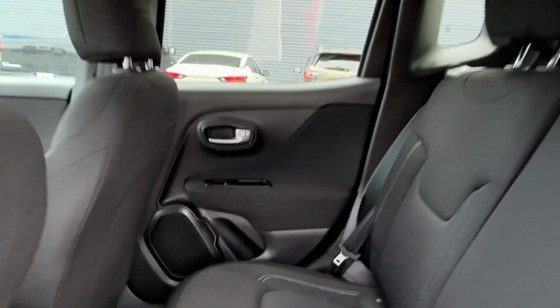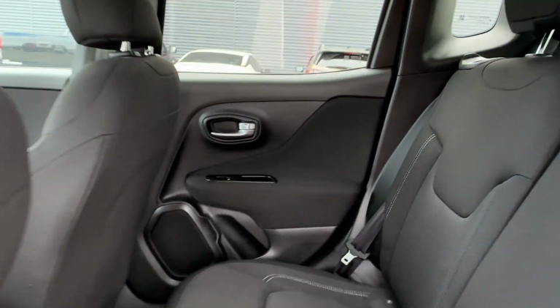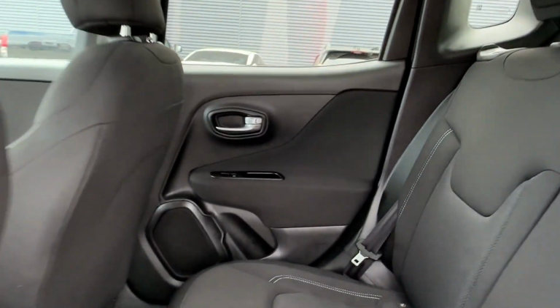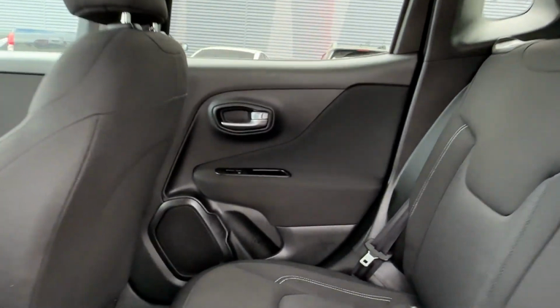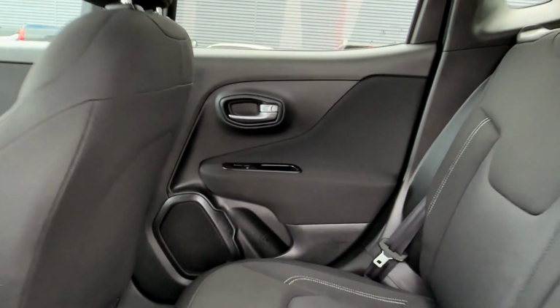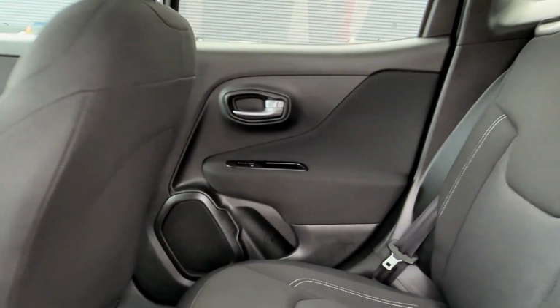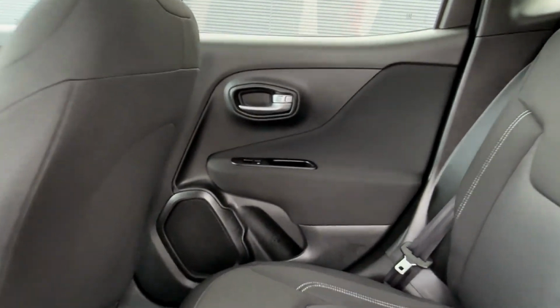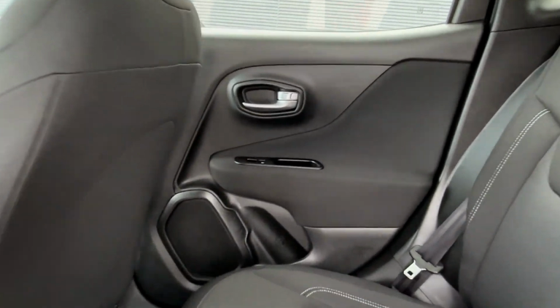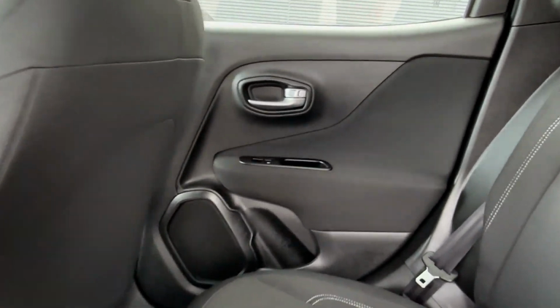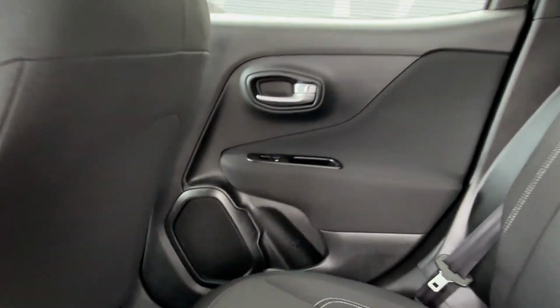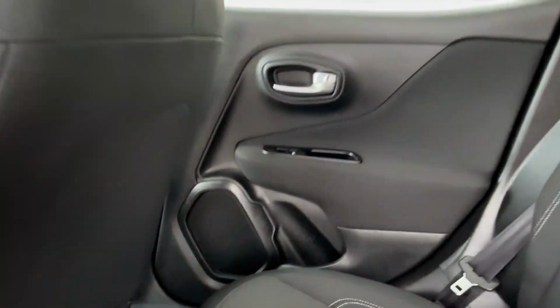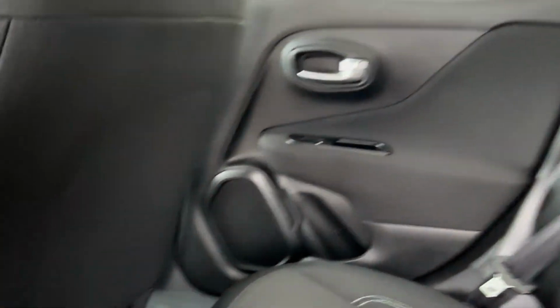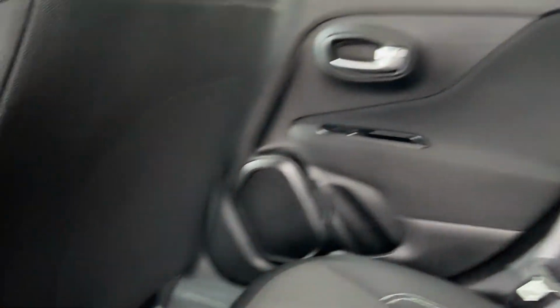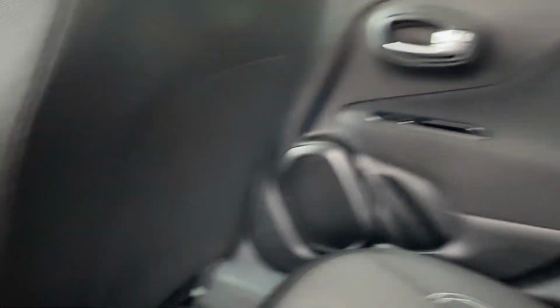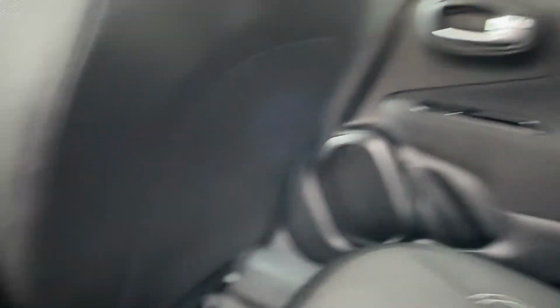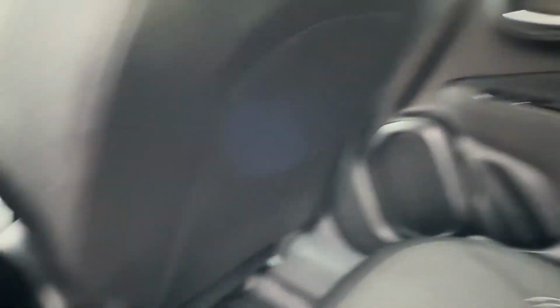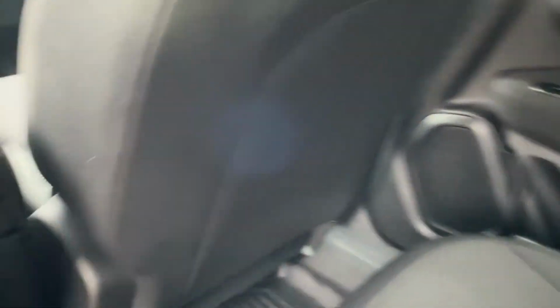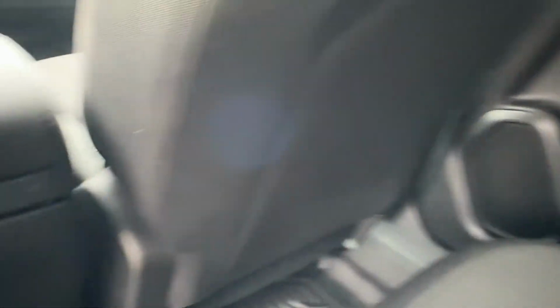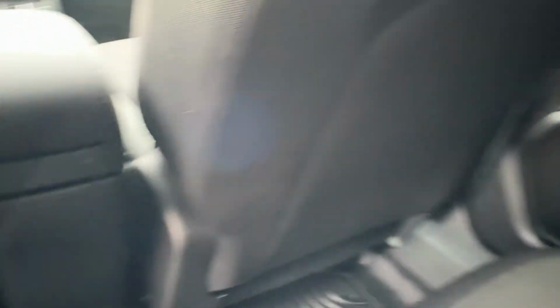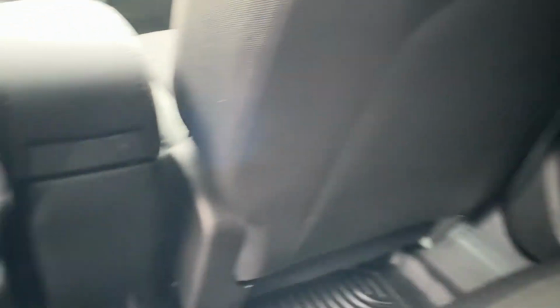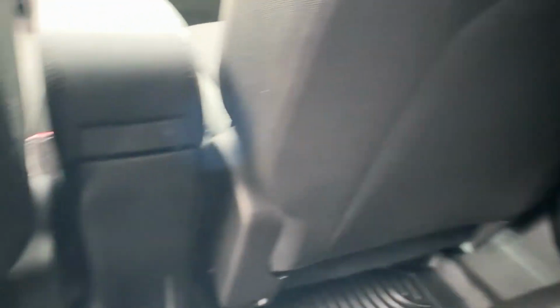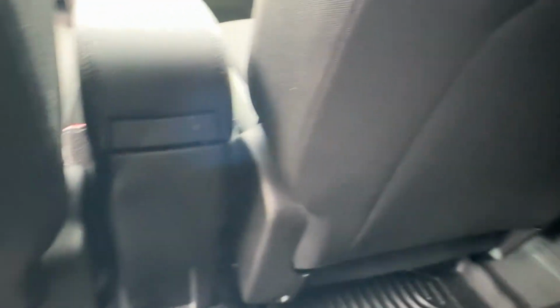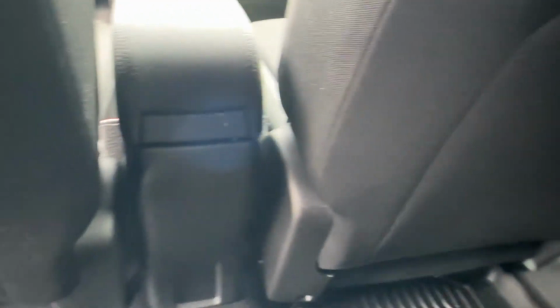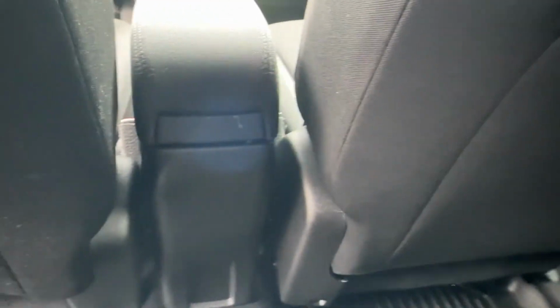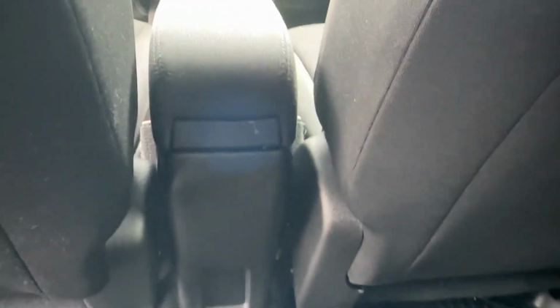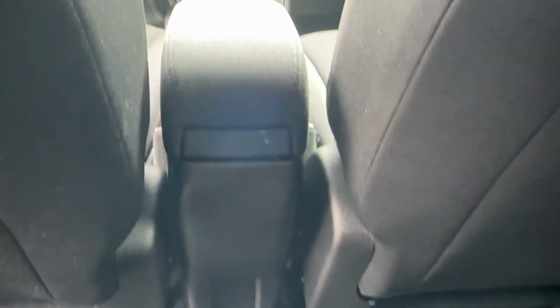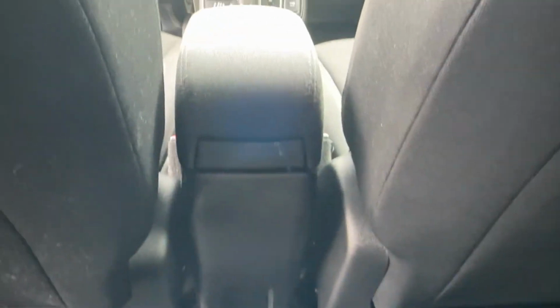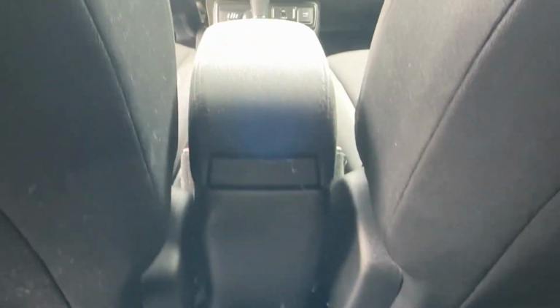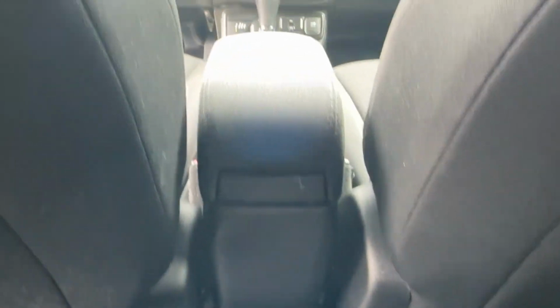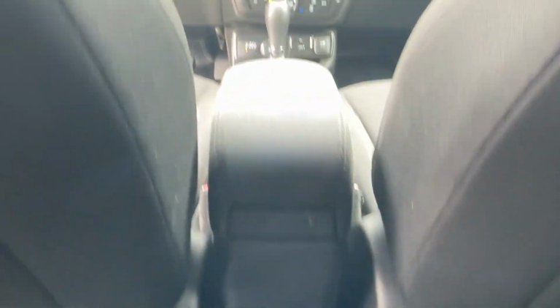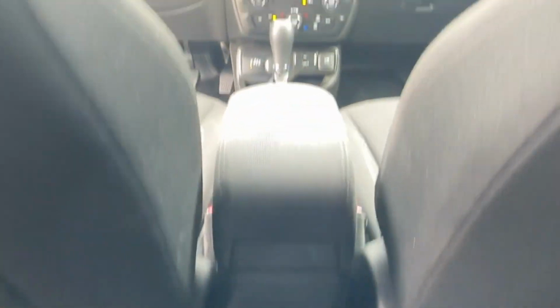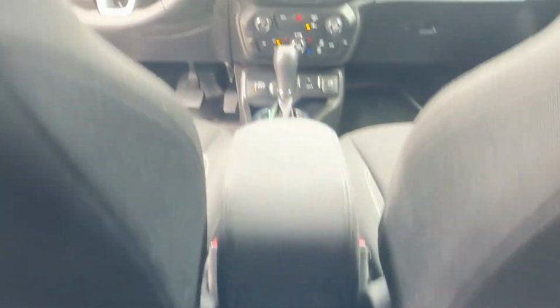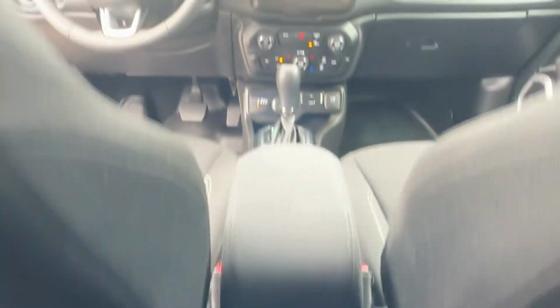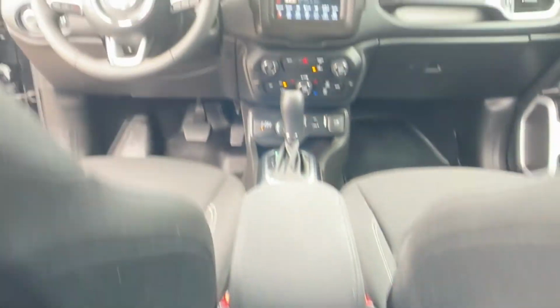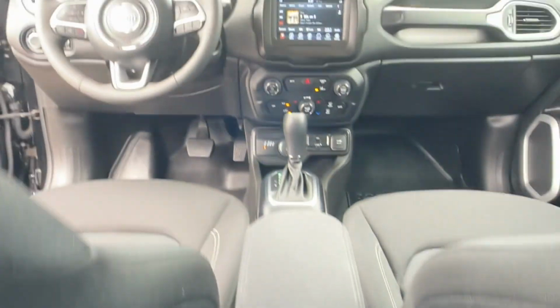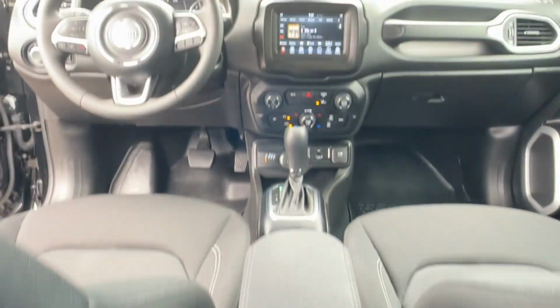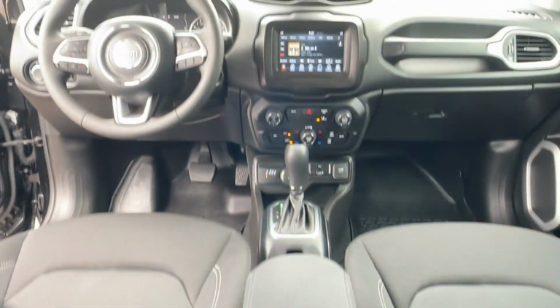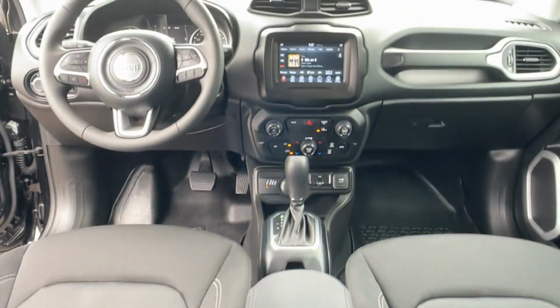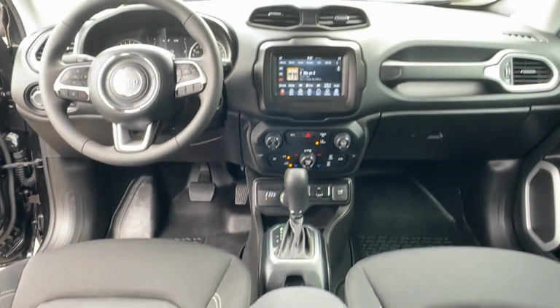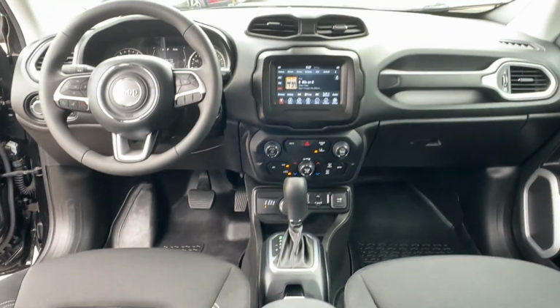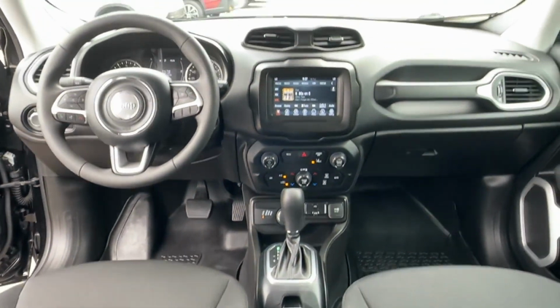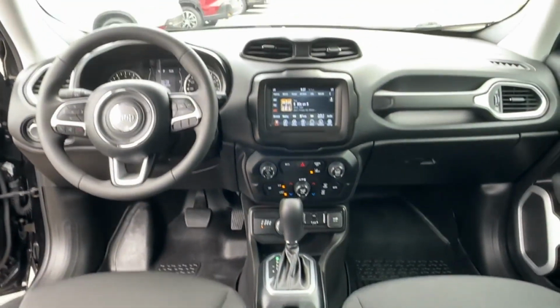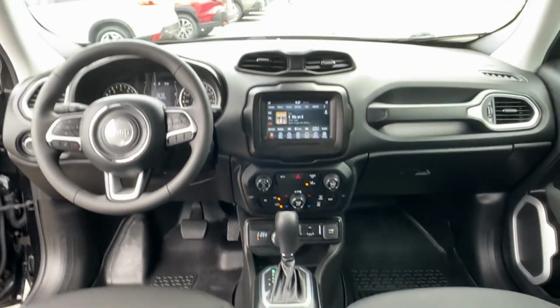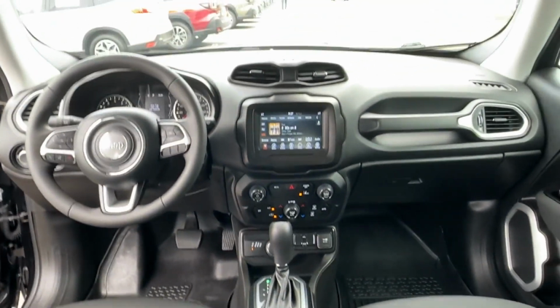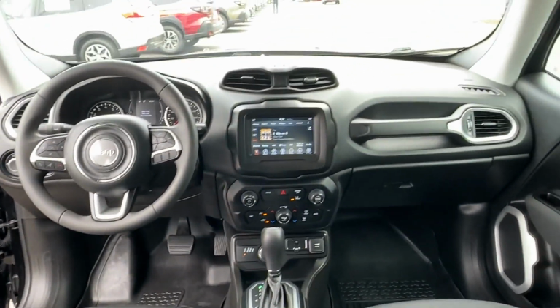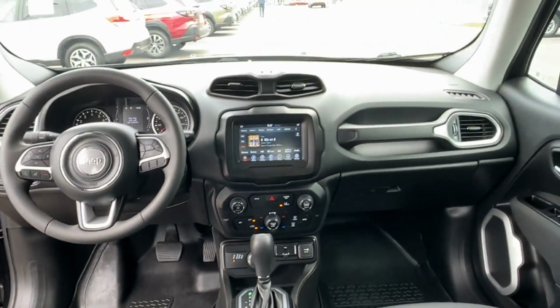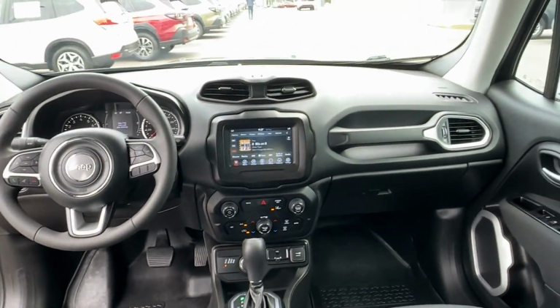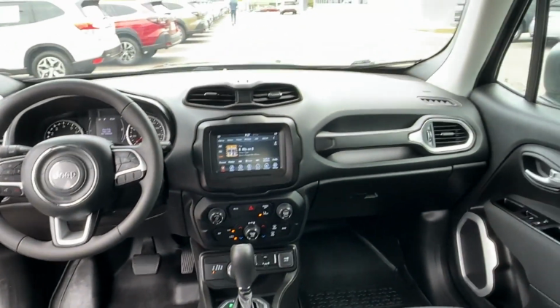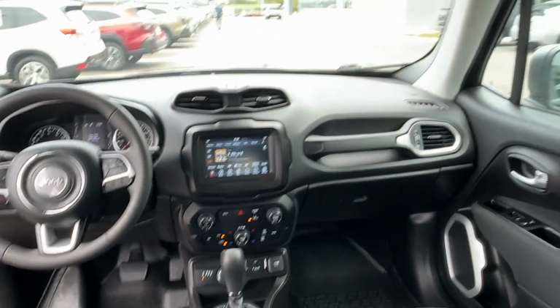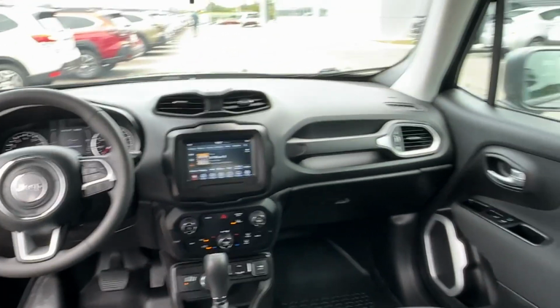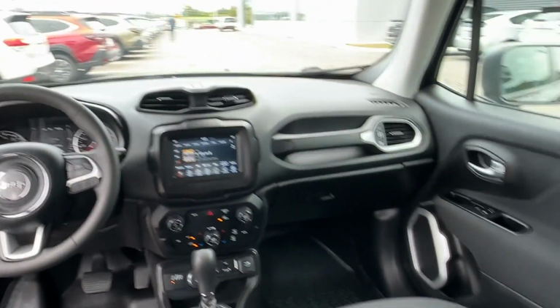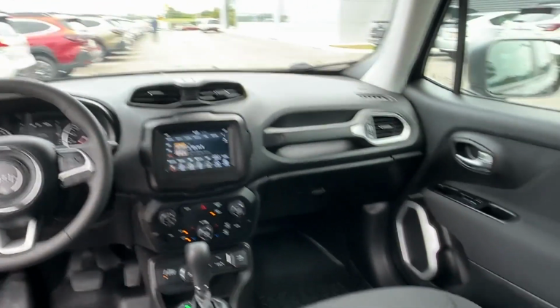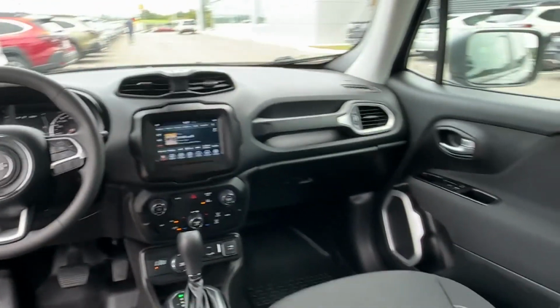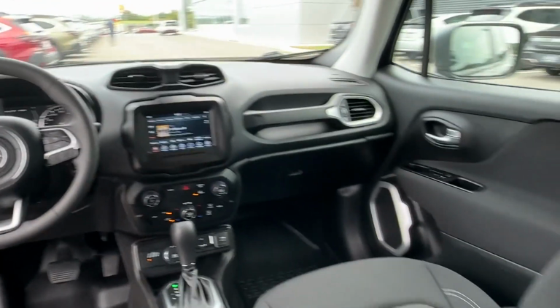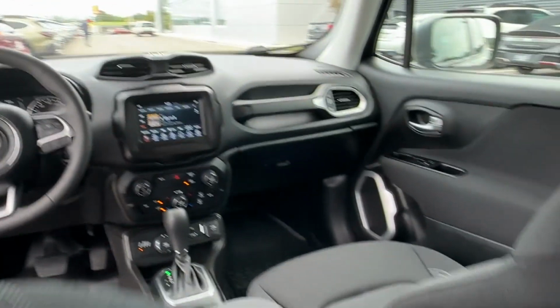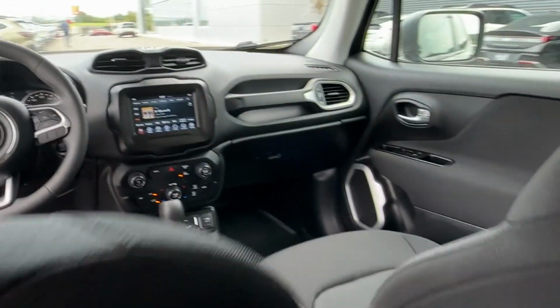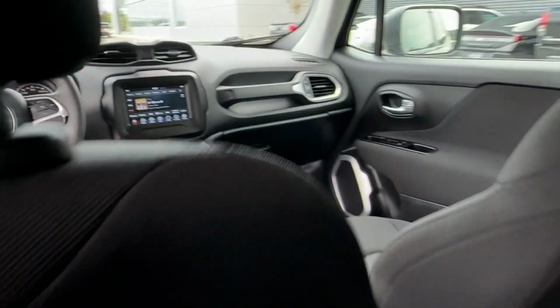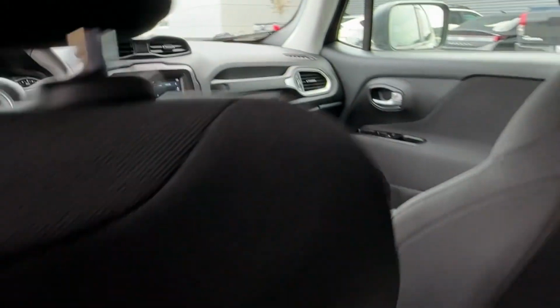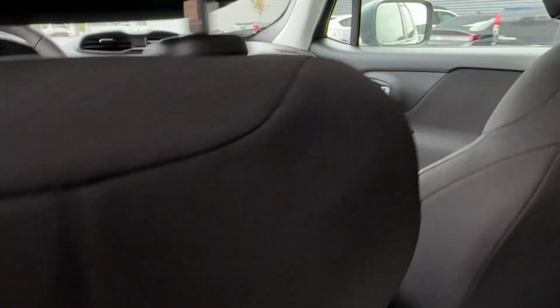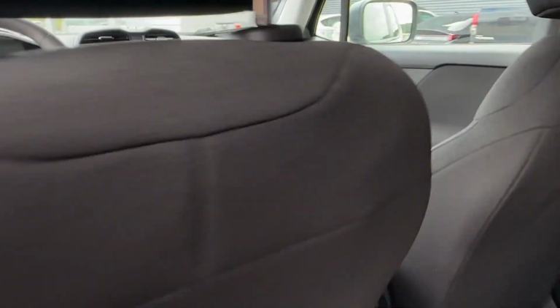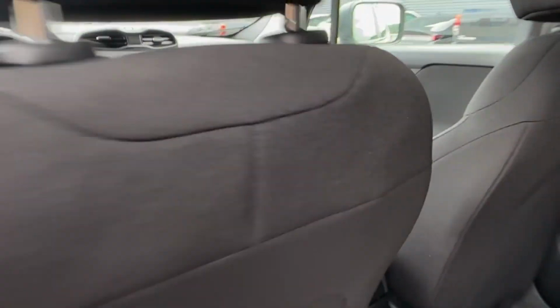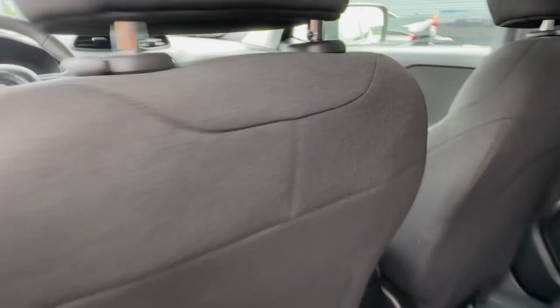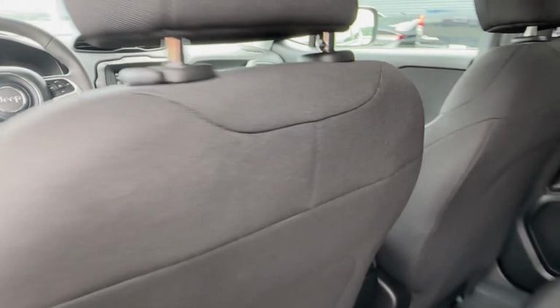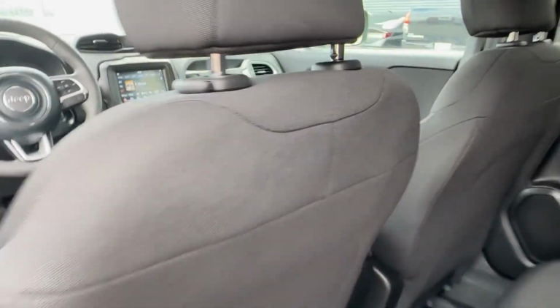Pass-Through Rear Seat, Bluetooth, Brake Assist, Keyless Start, Rear Spoiler, and Auto Climate Control.